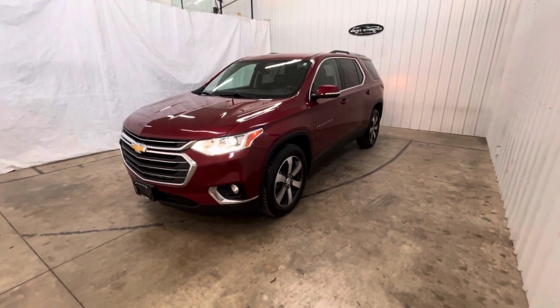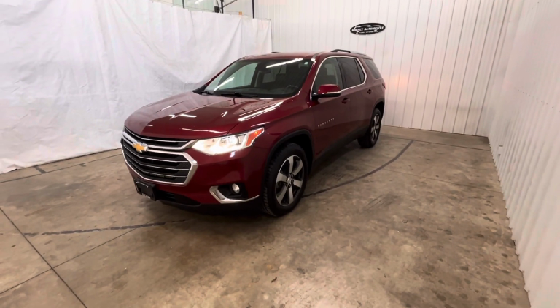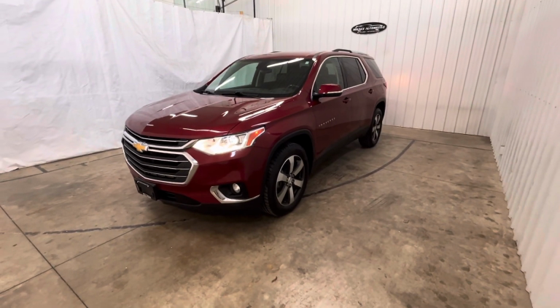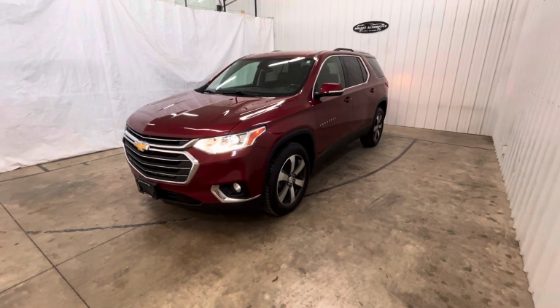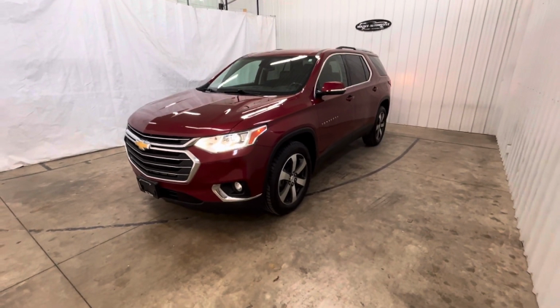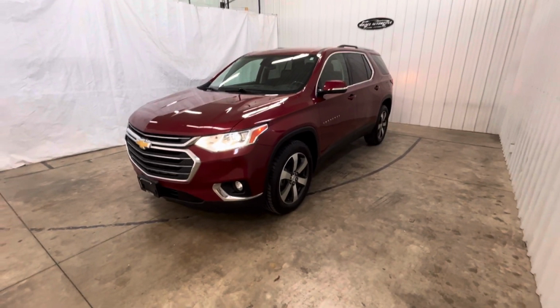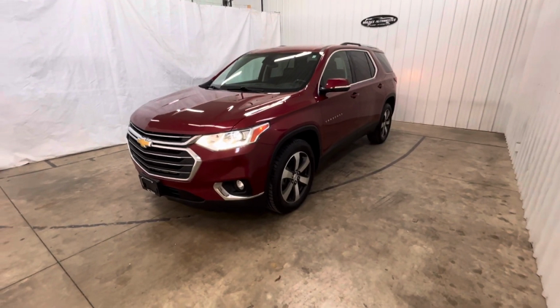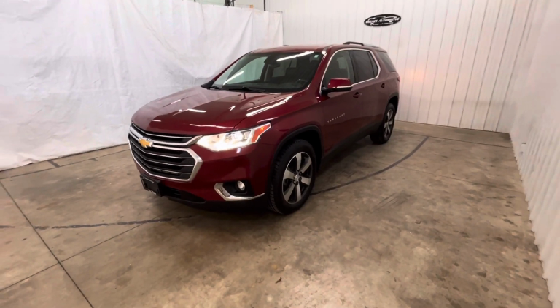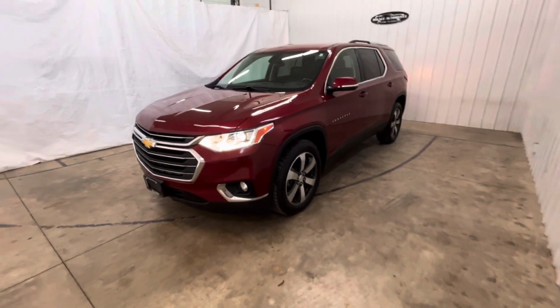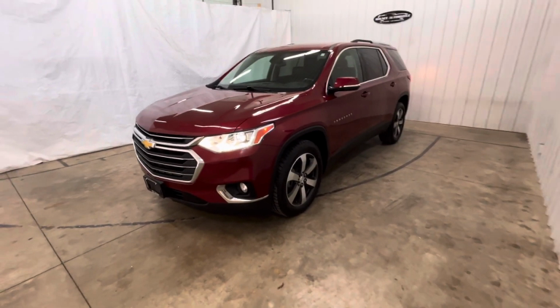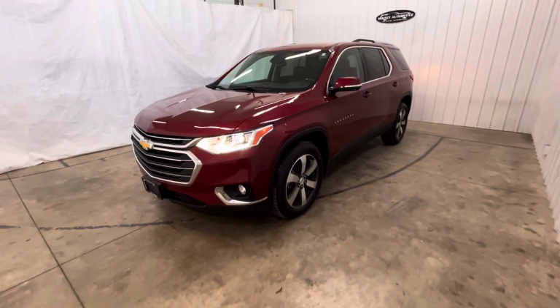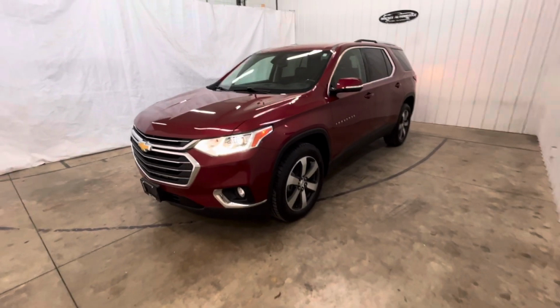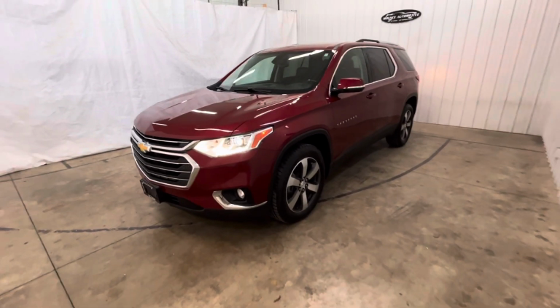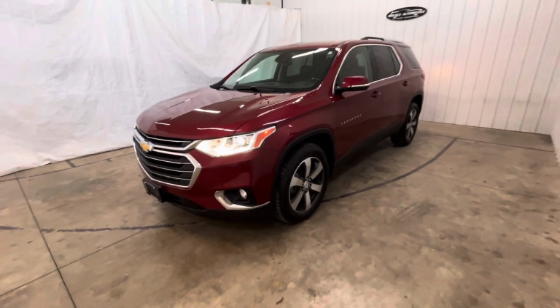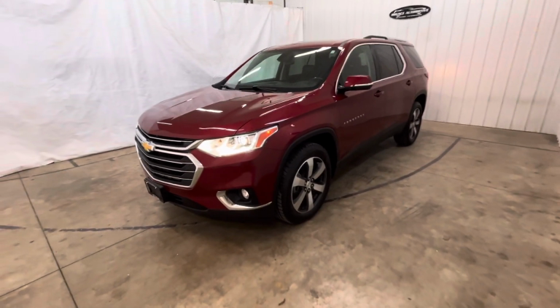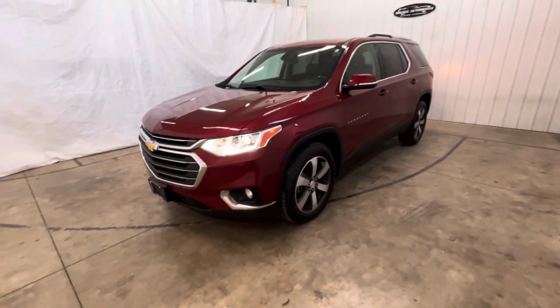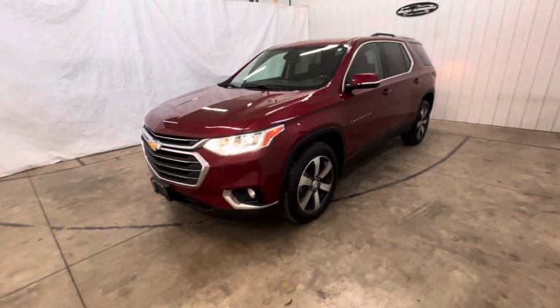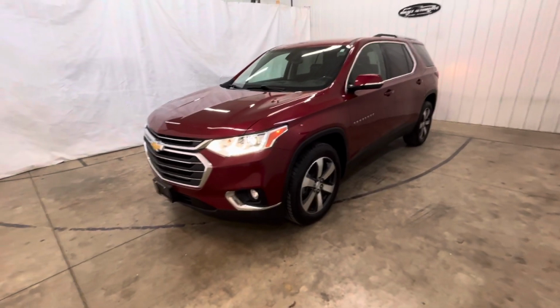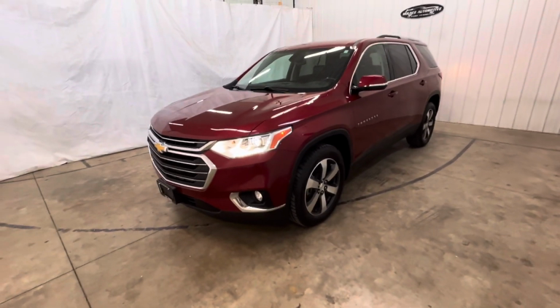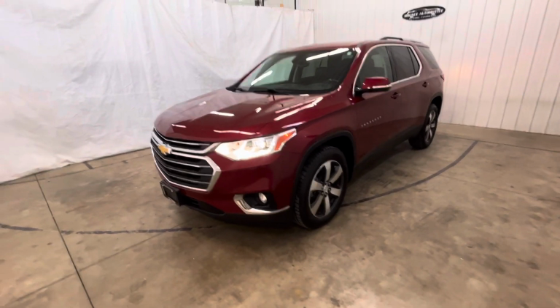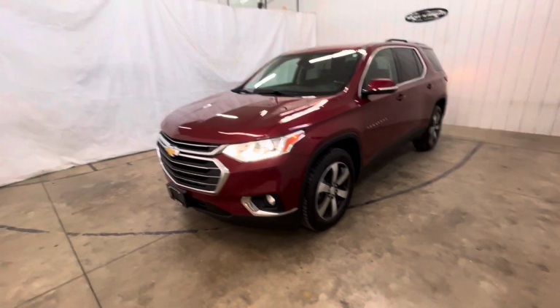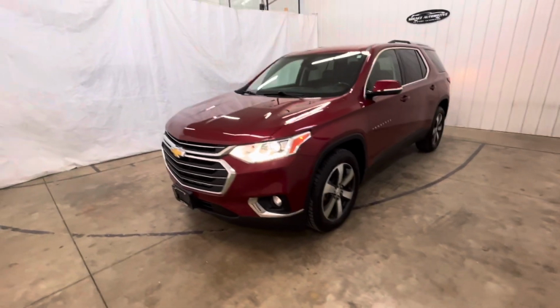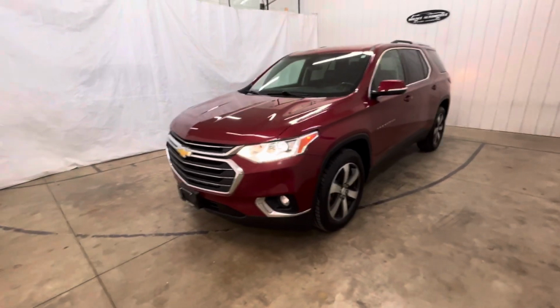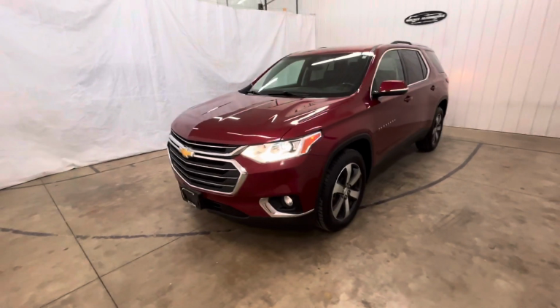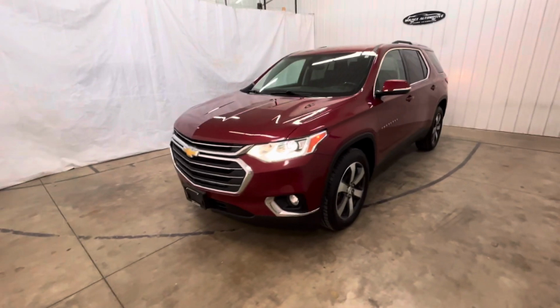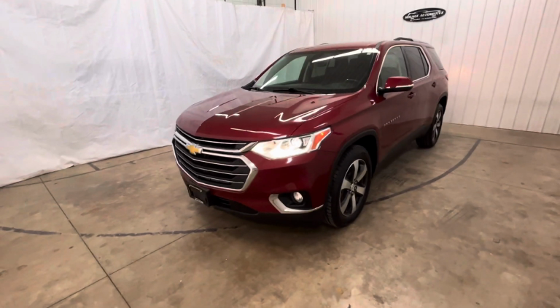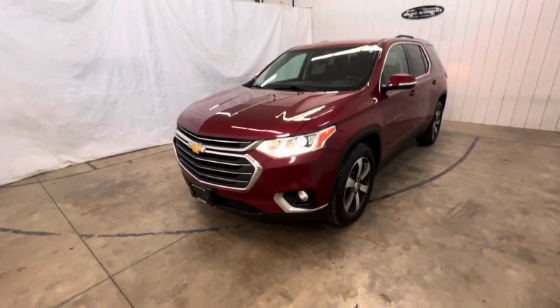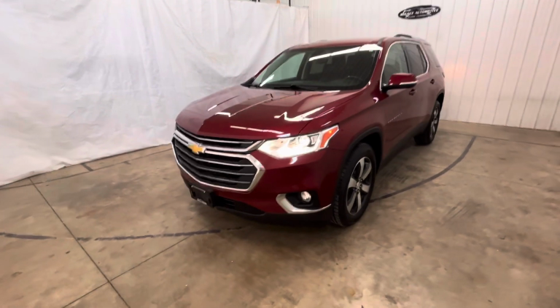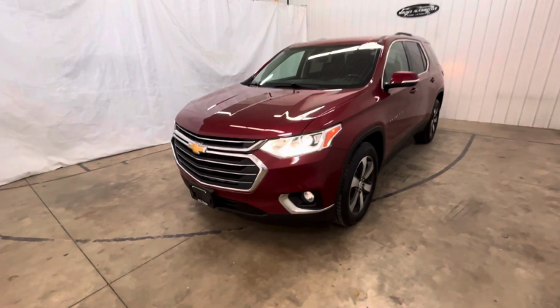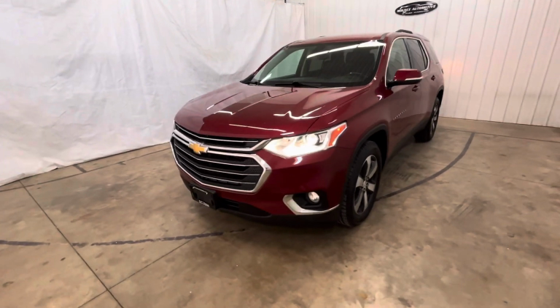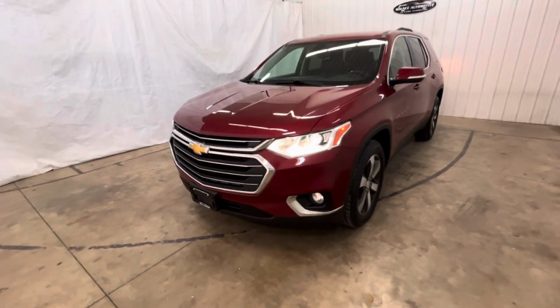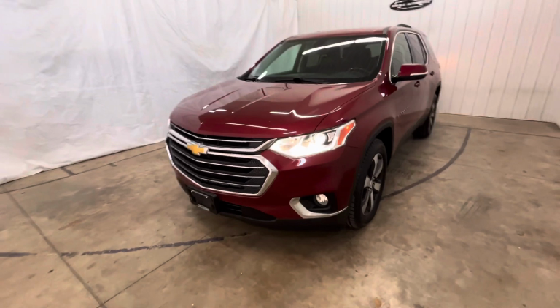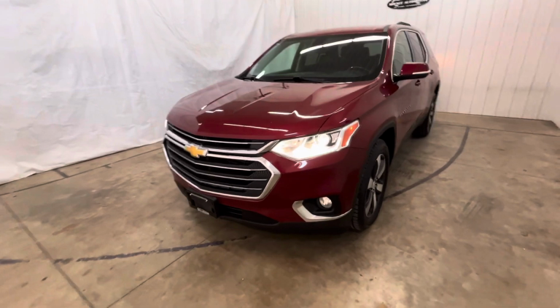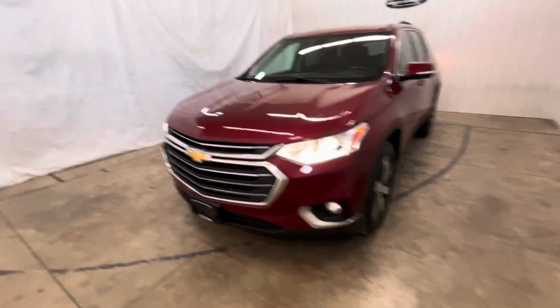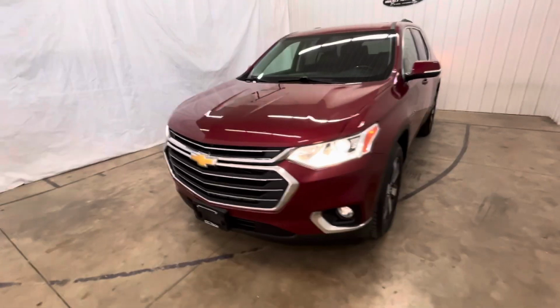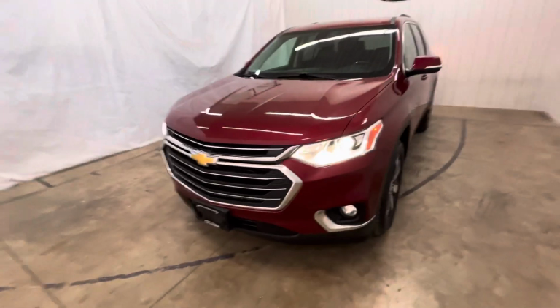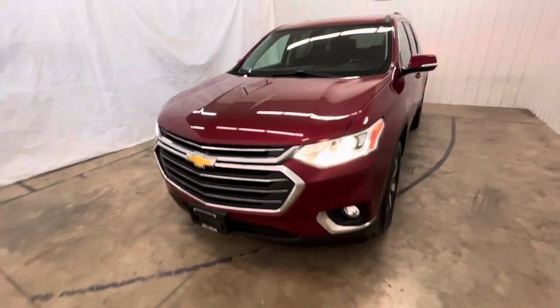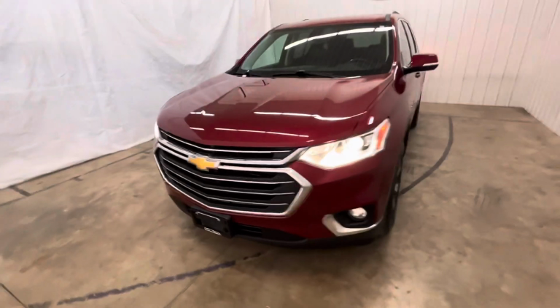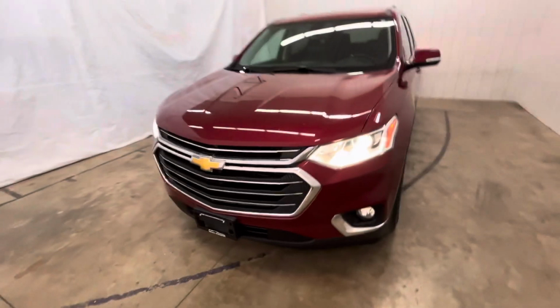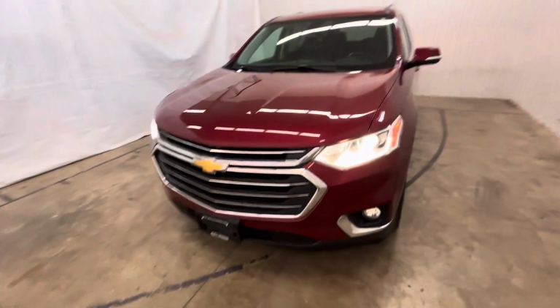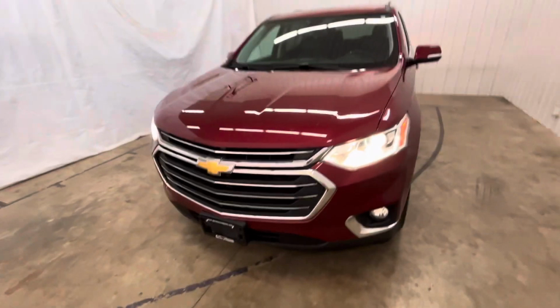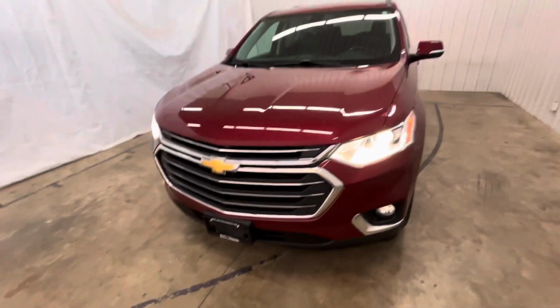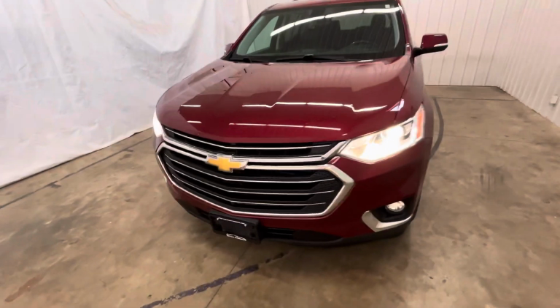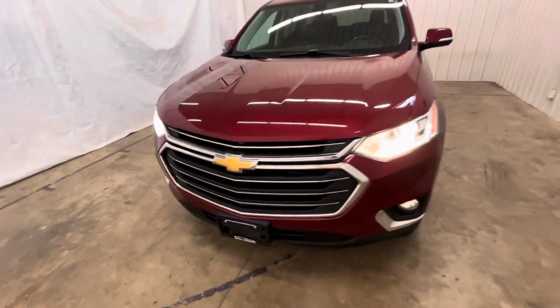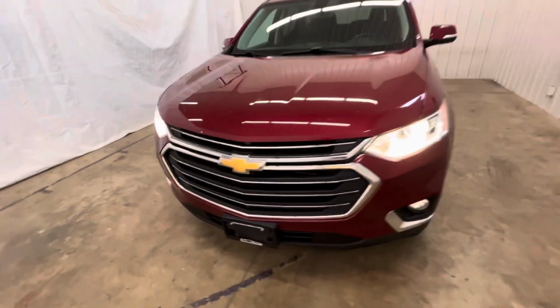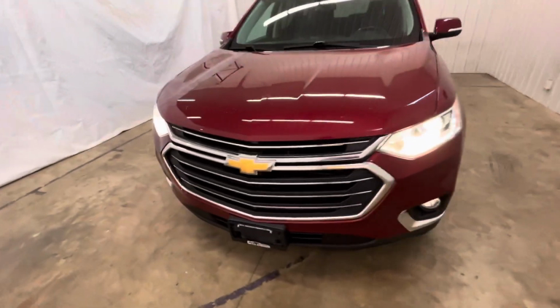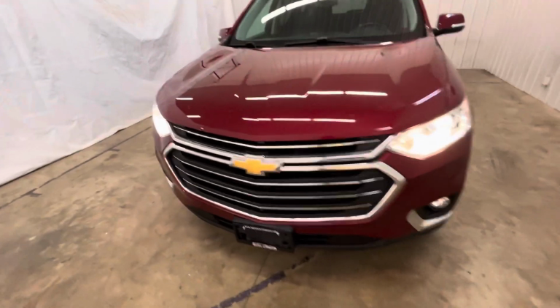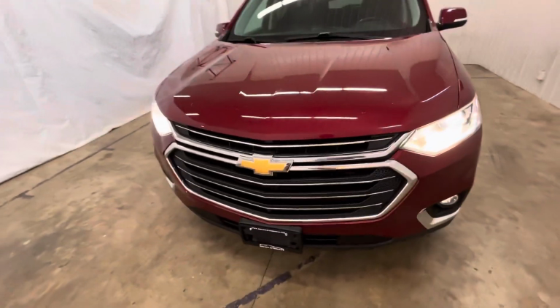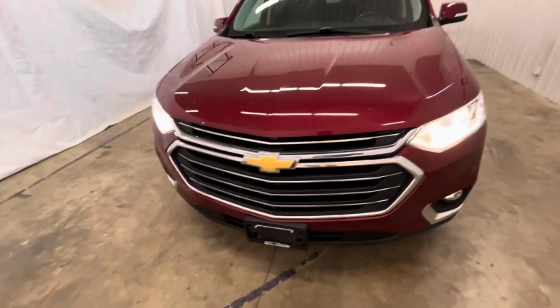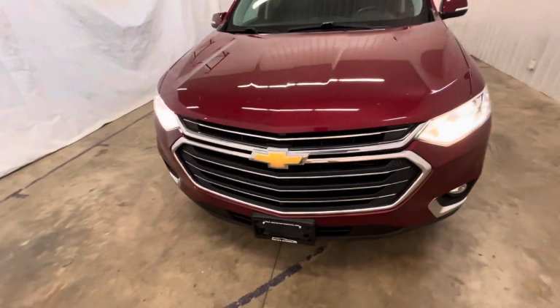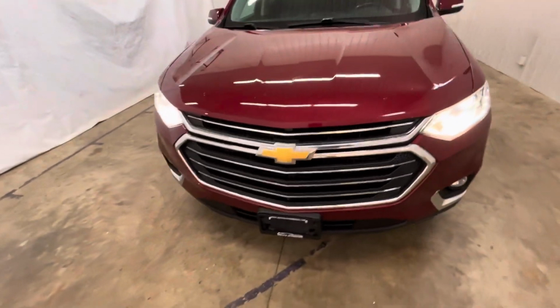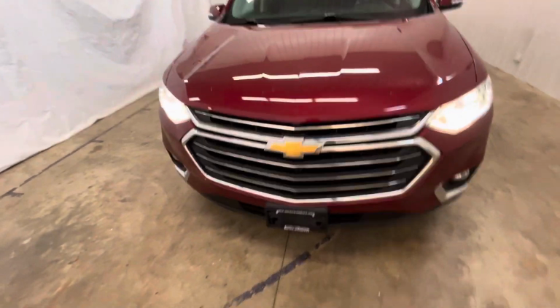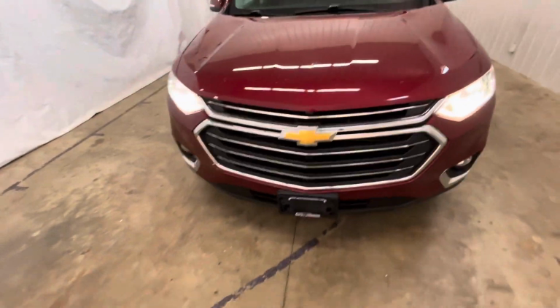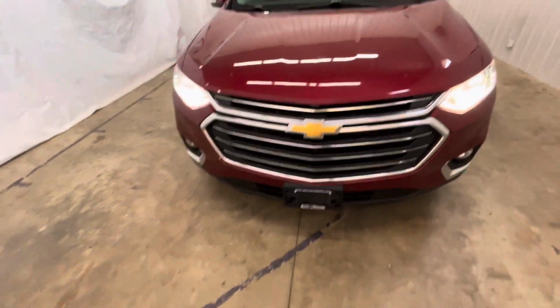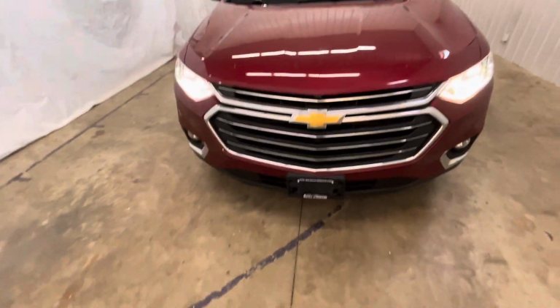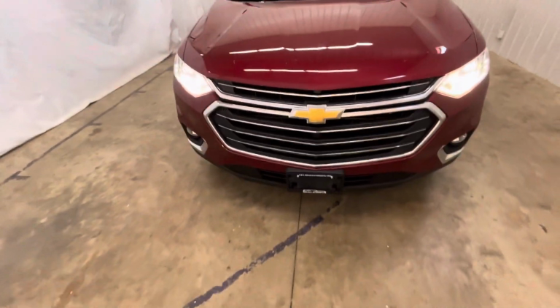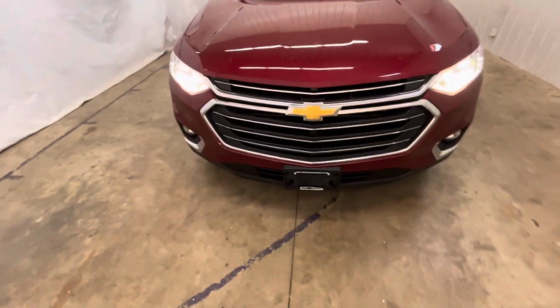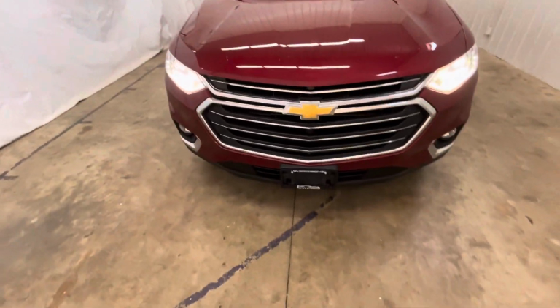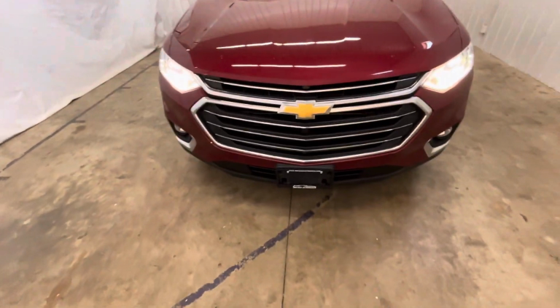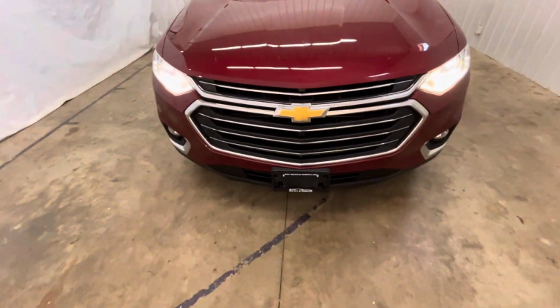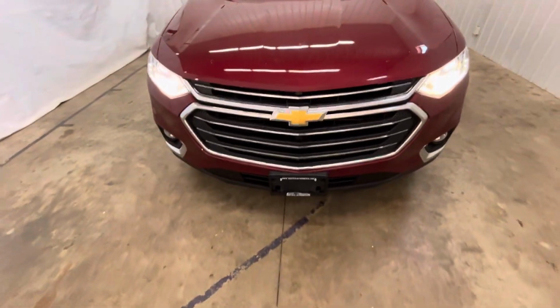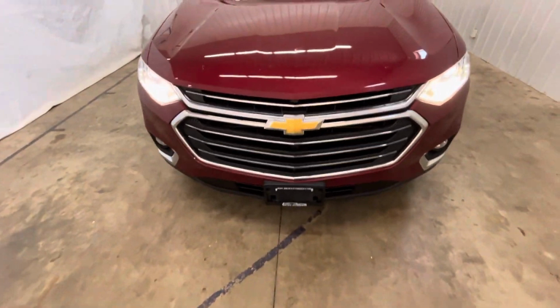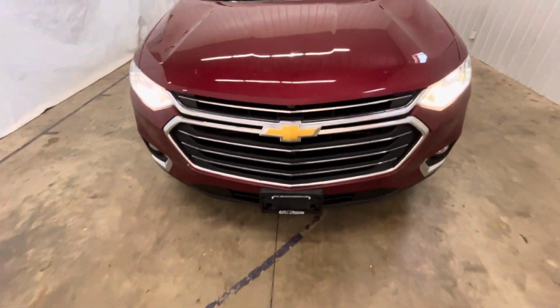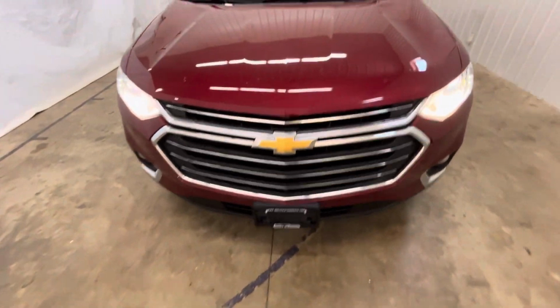Hey guys, this is Tim of Mounts Automotive. Today I have a 2018 Chevy Traverse — loaded up, super nice vehicle. Going to walk you around and show you some features on it.